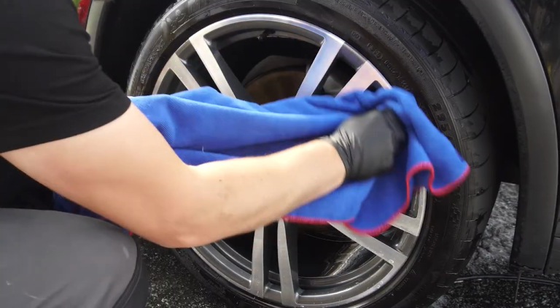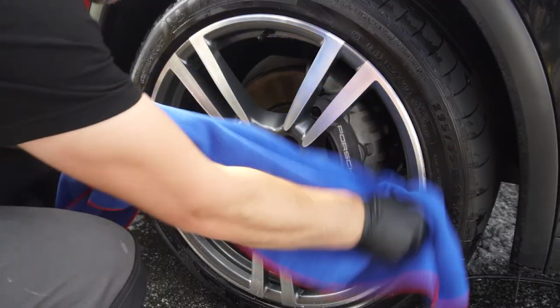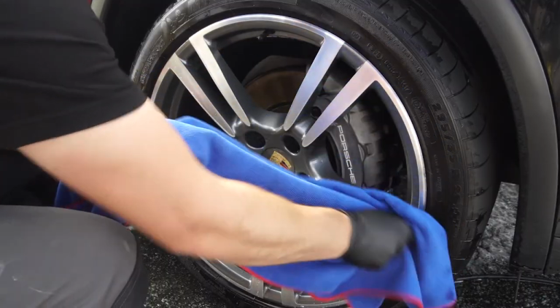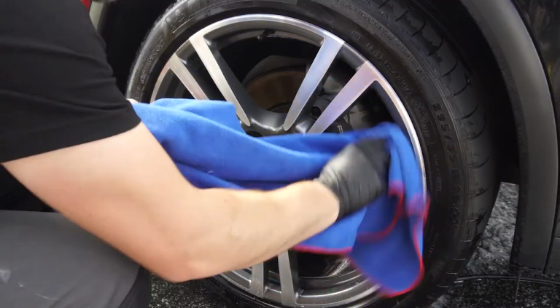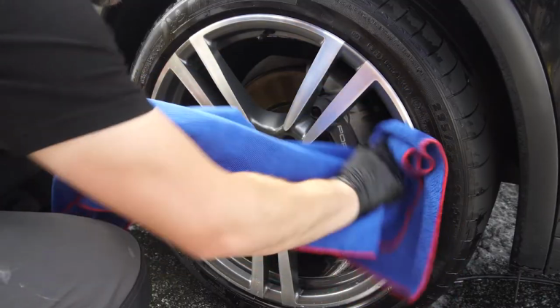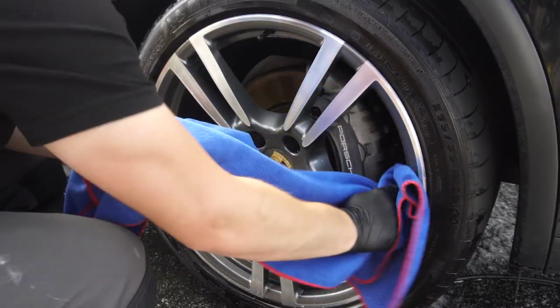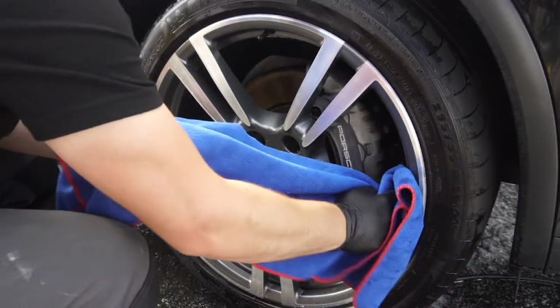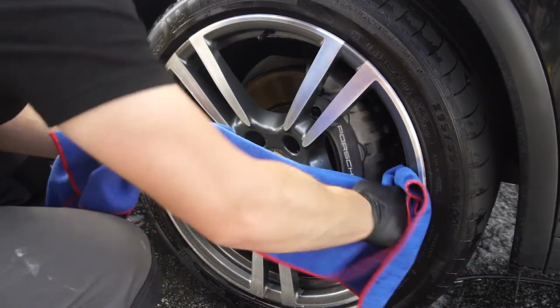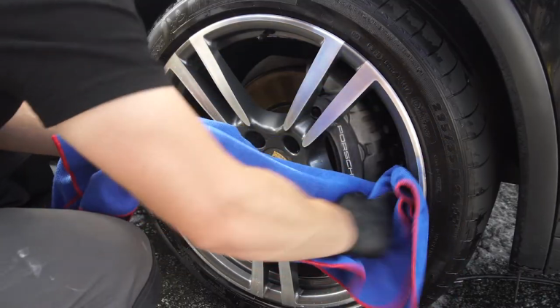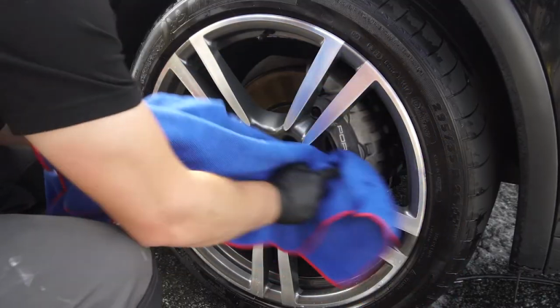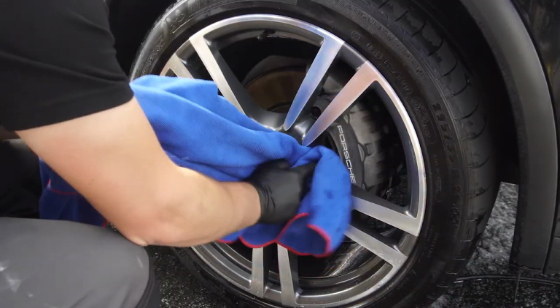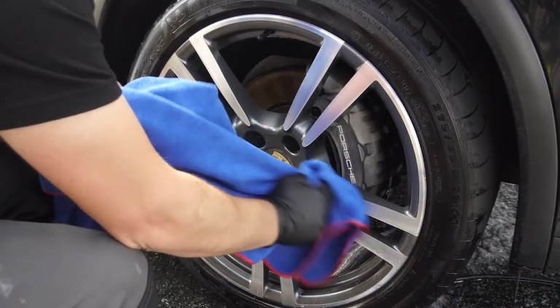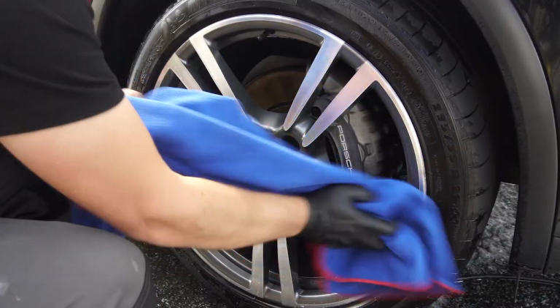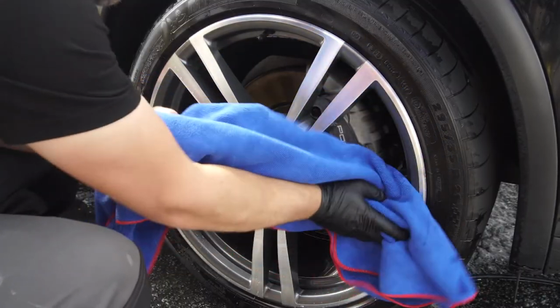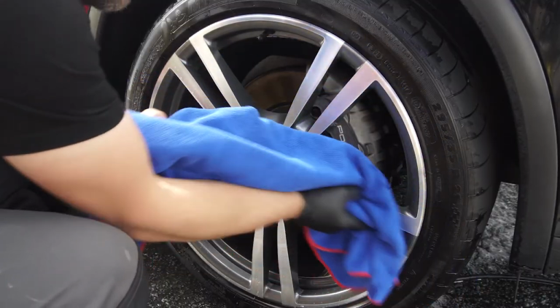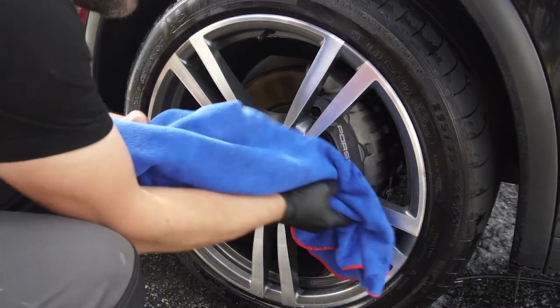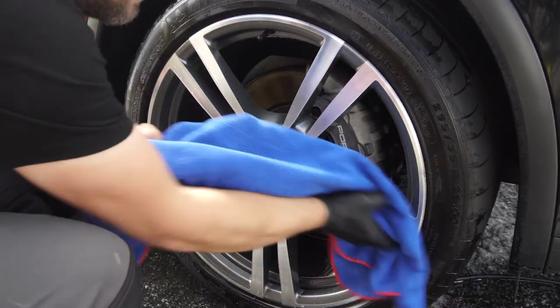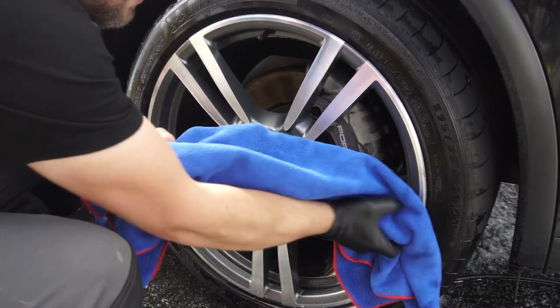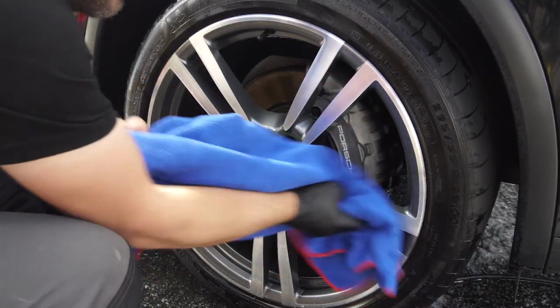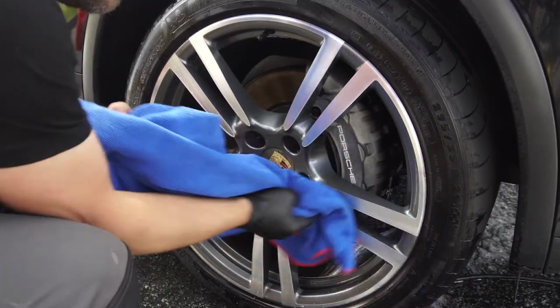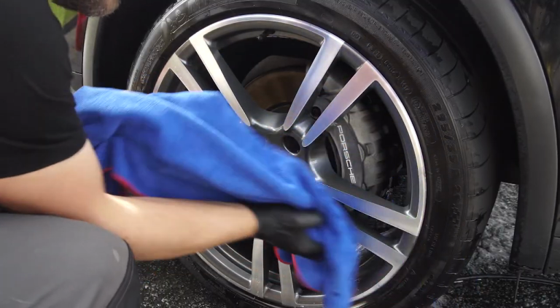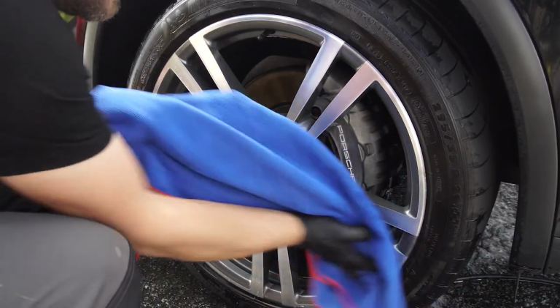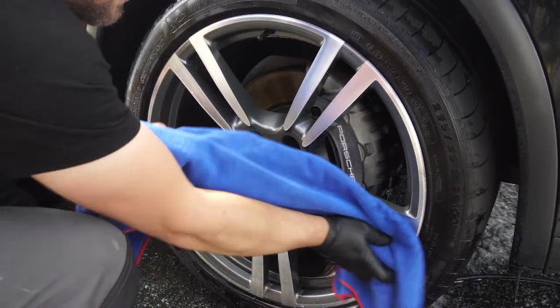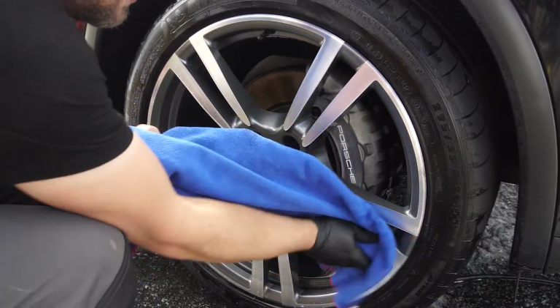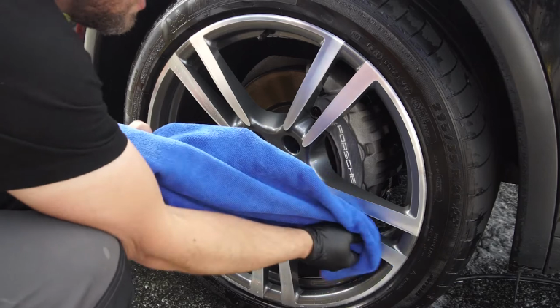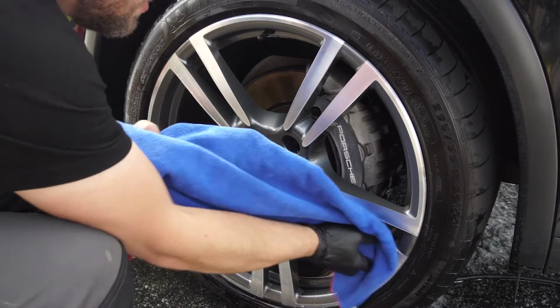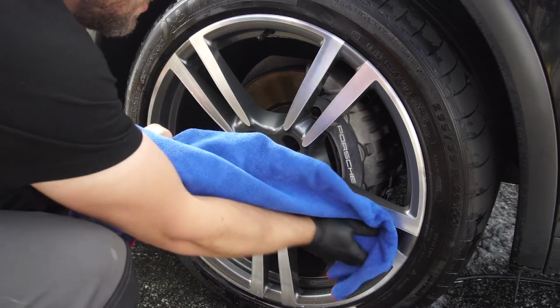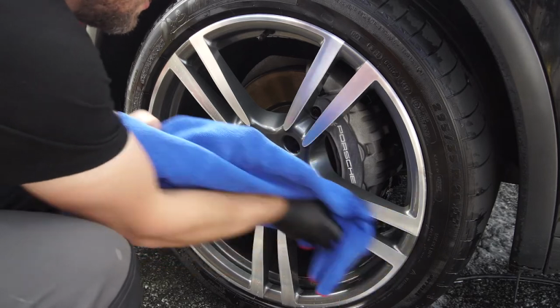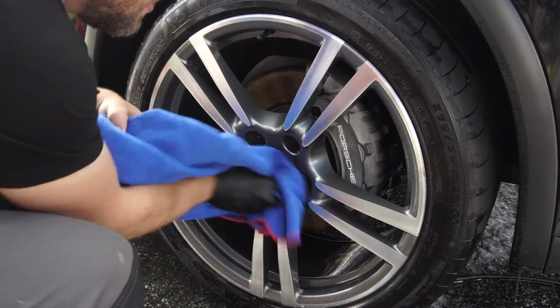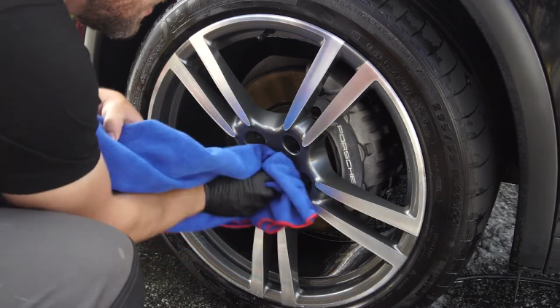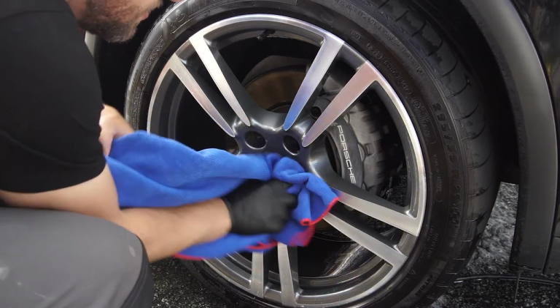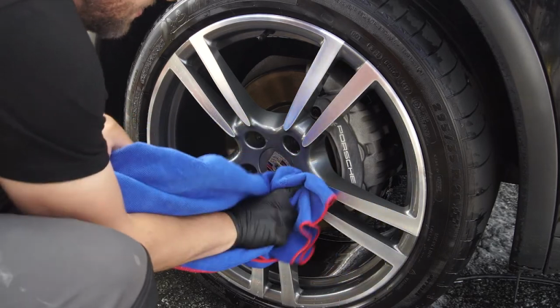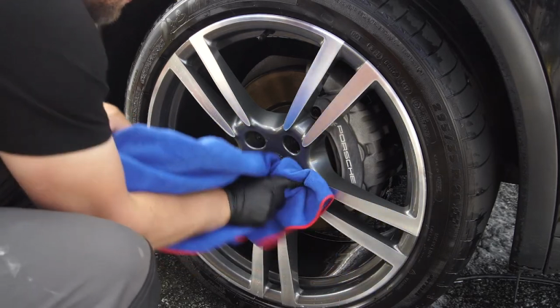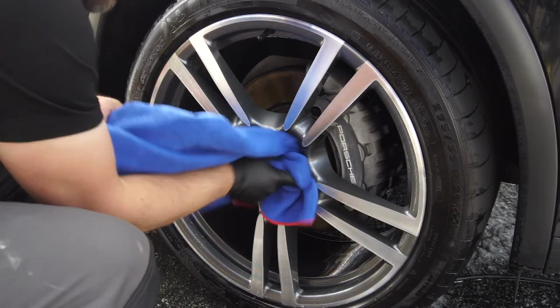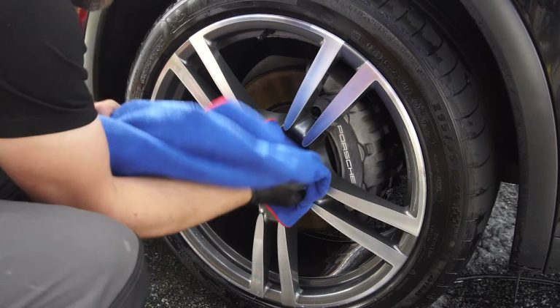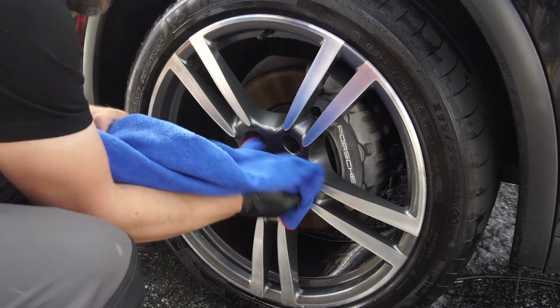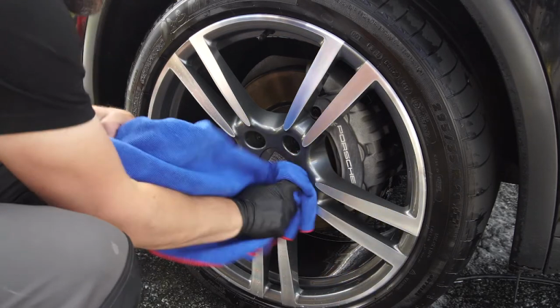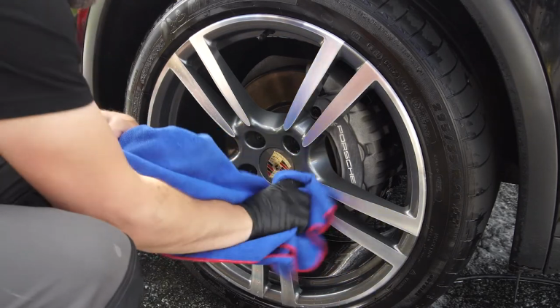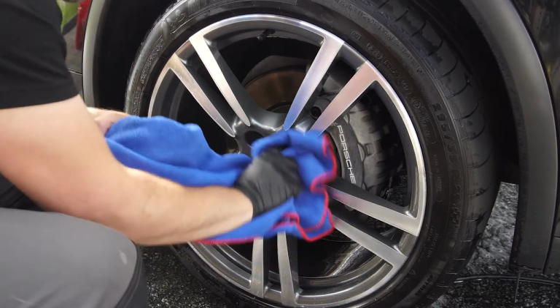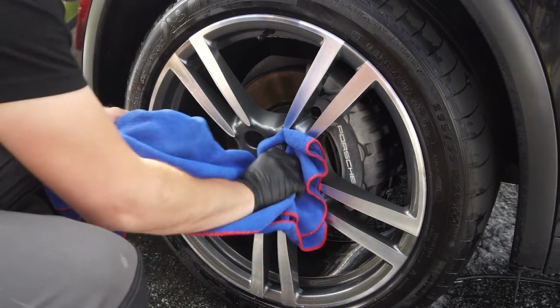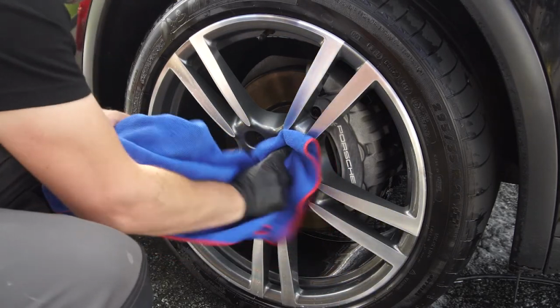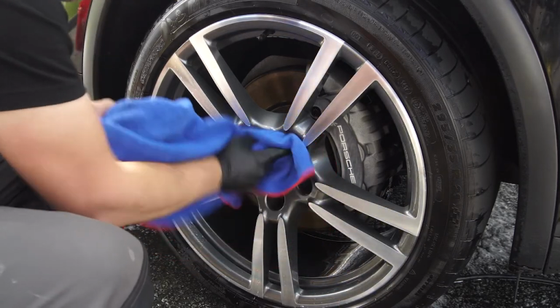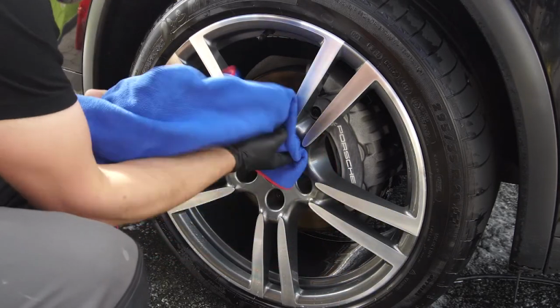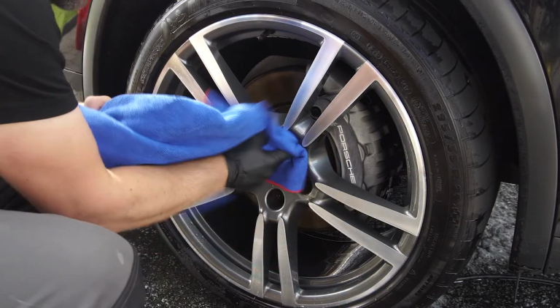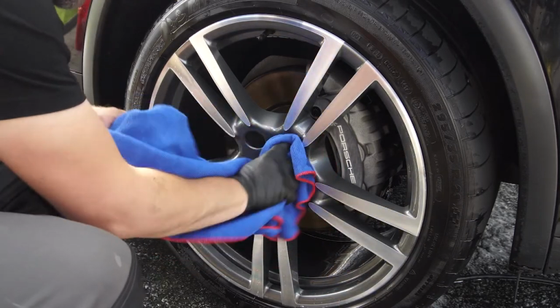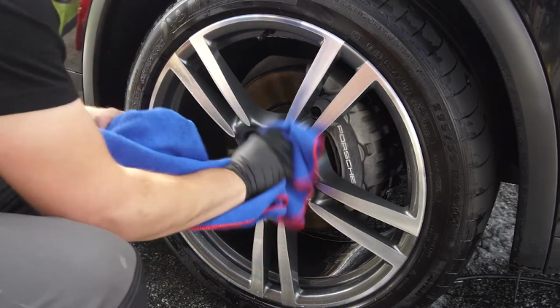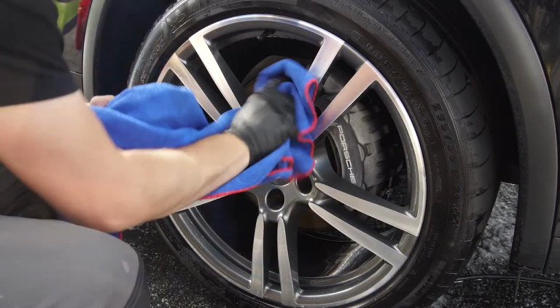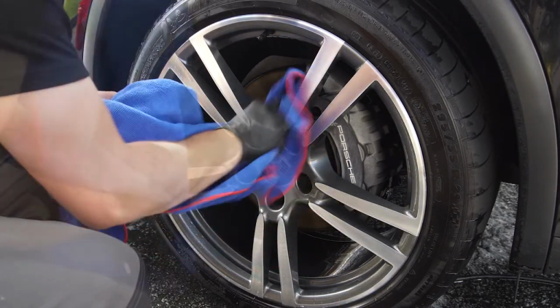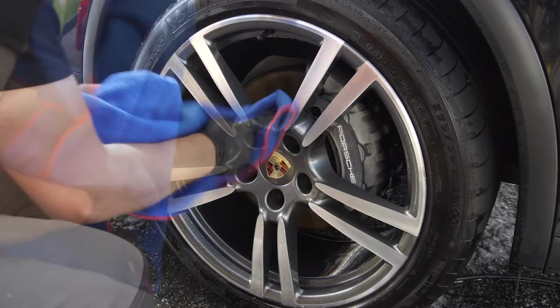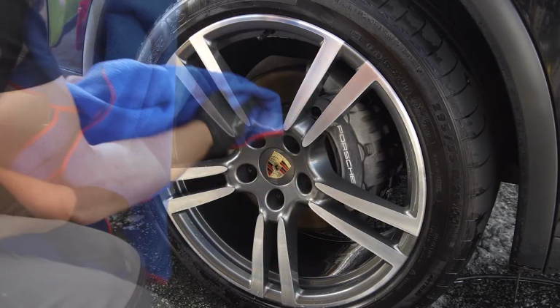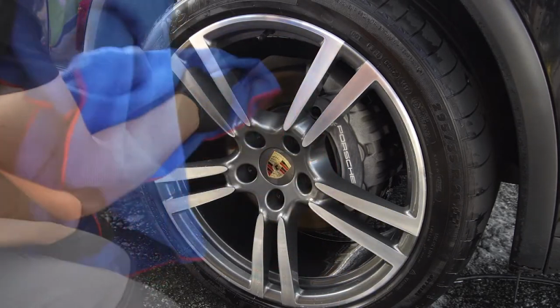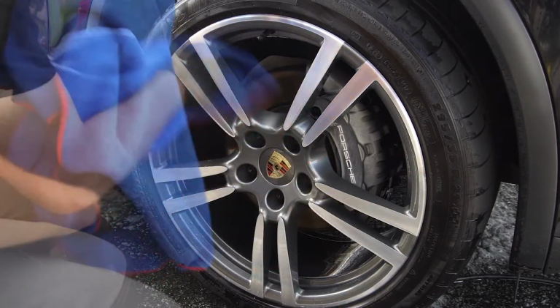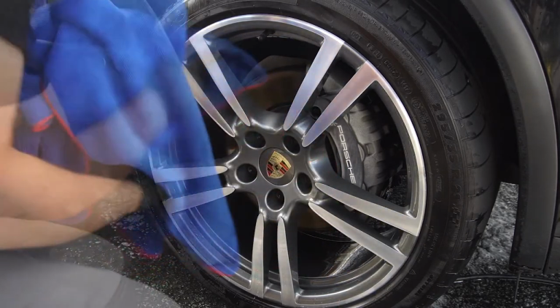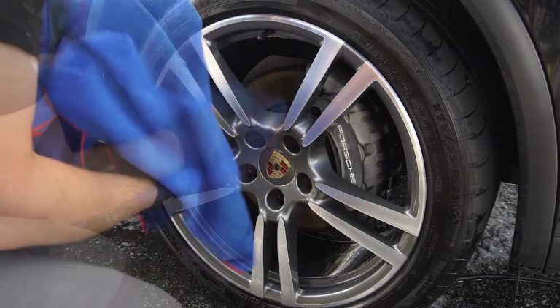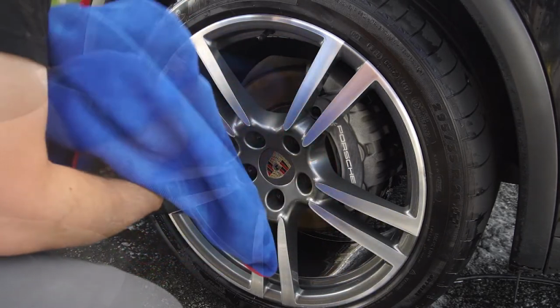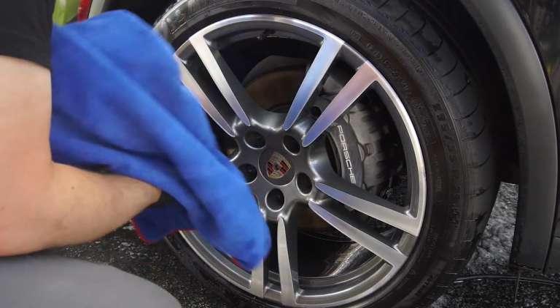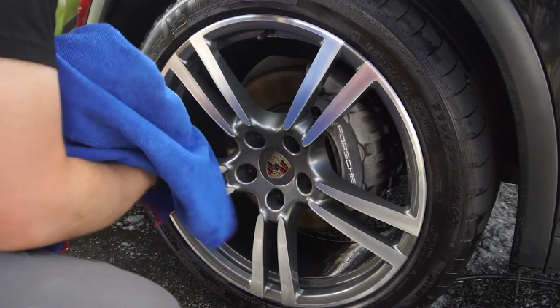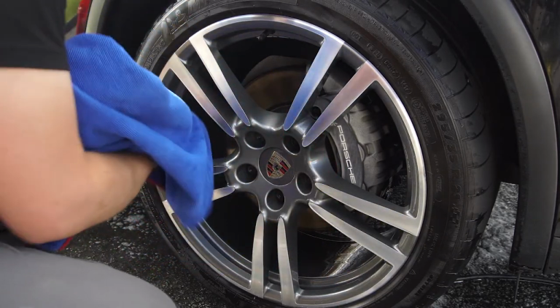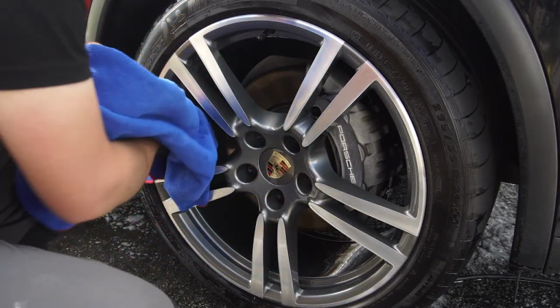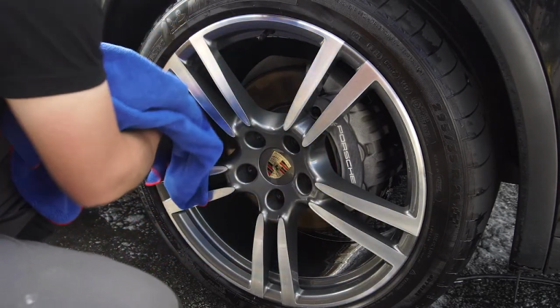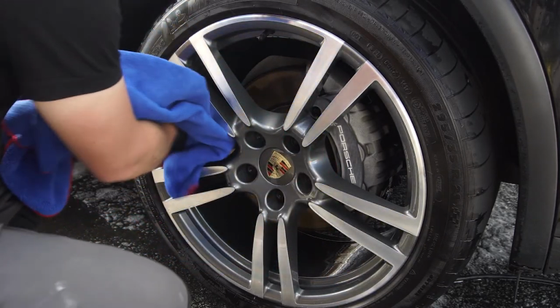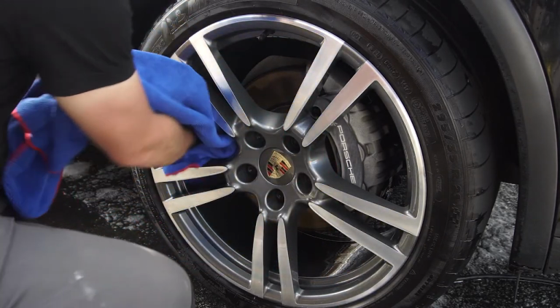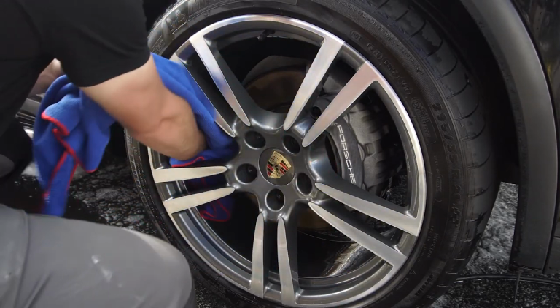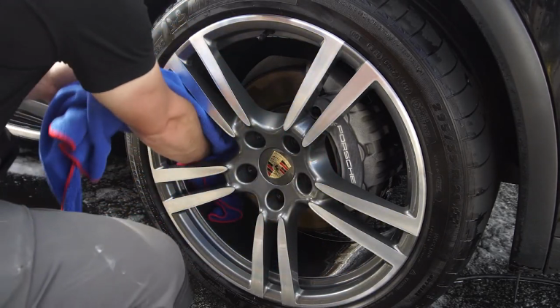The next step is to dry the wheel with an old drying towel. I dry the face of the wheel first and then the back of the wheel after.